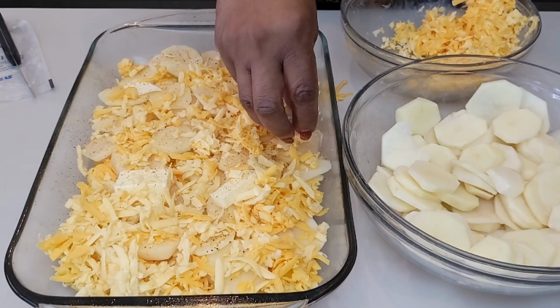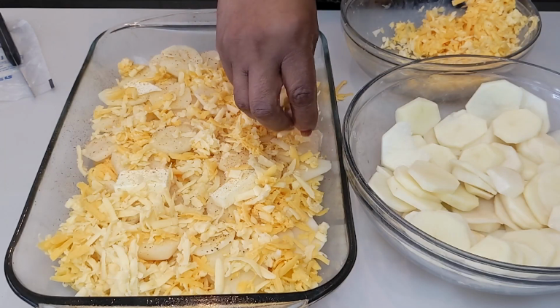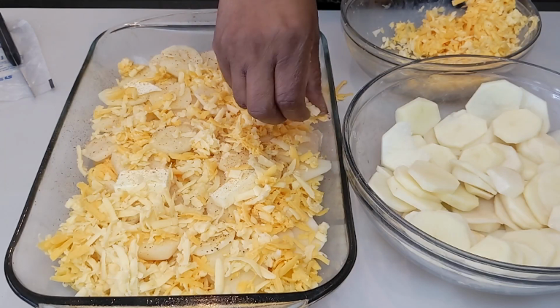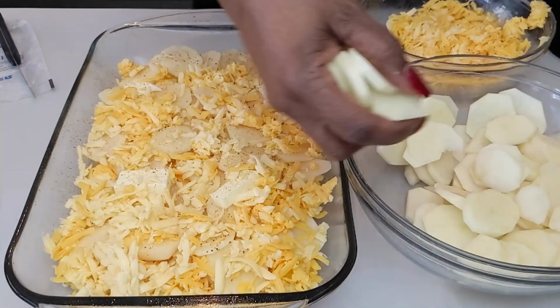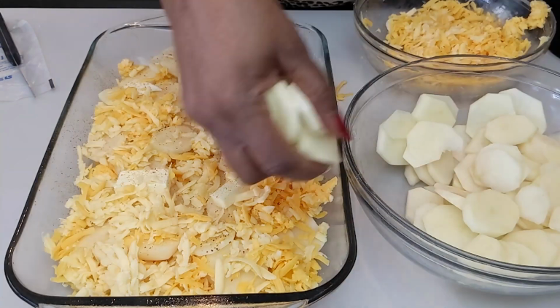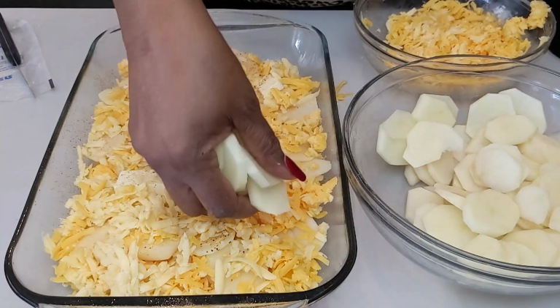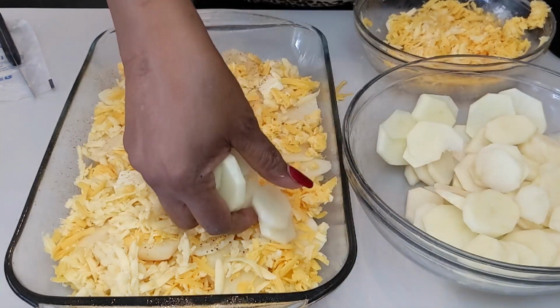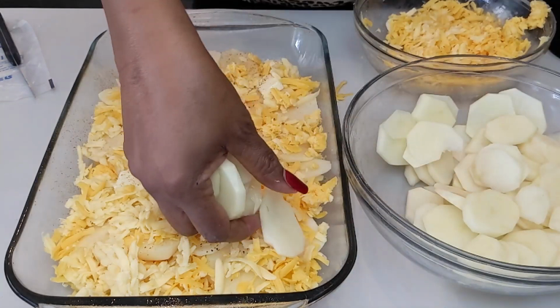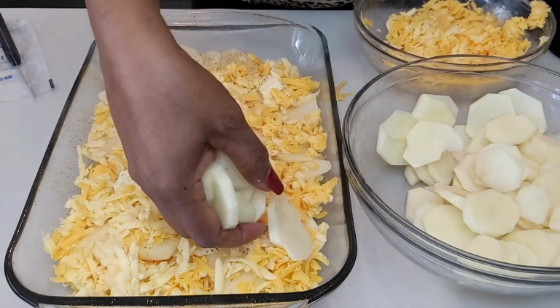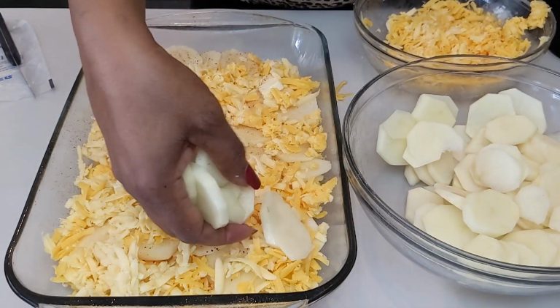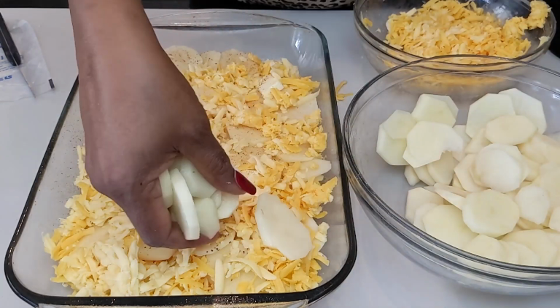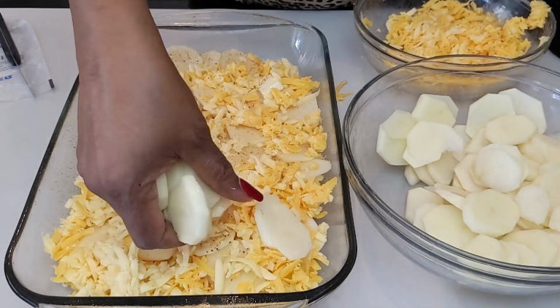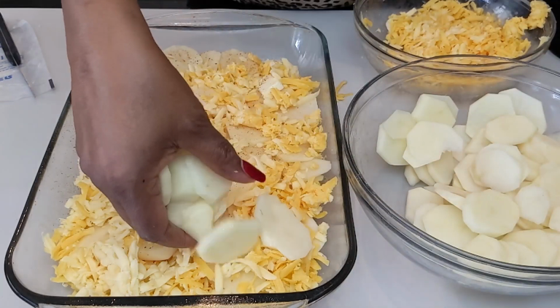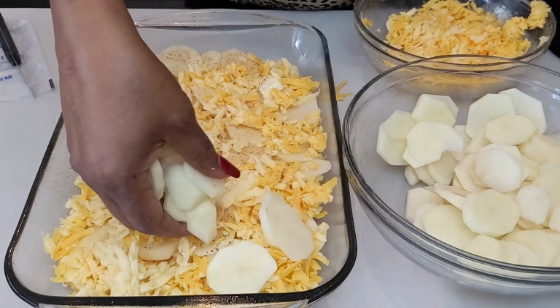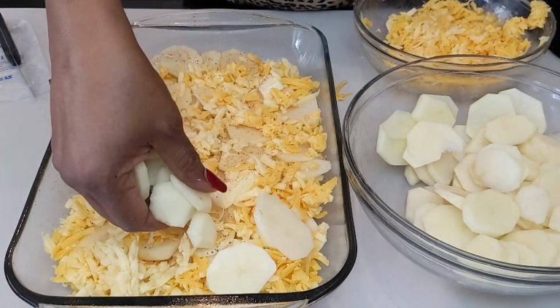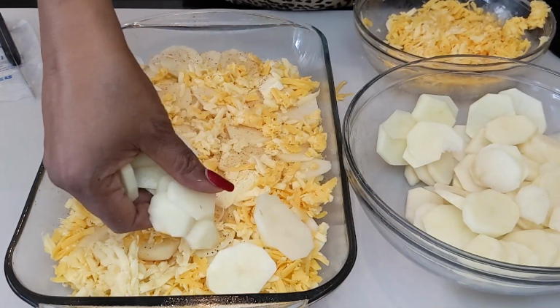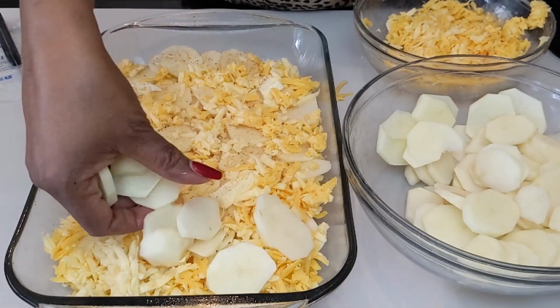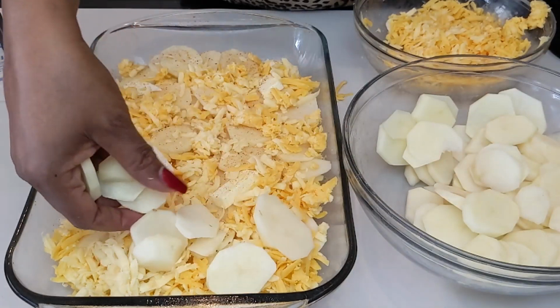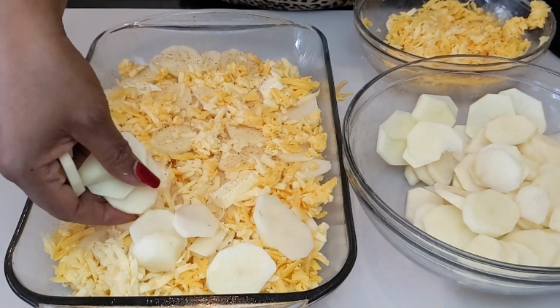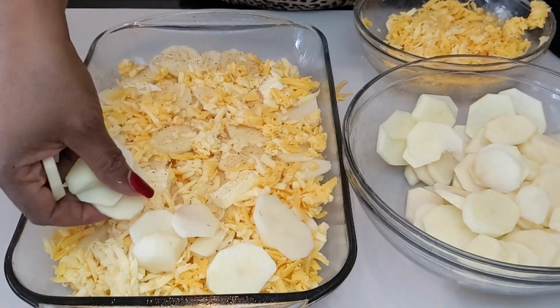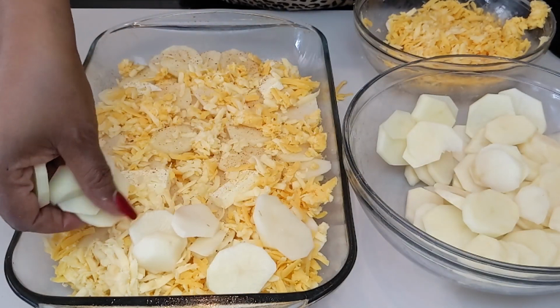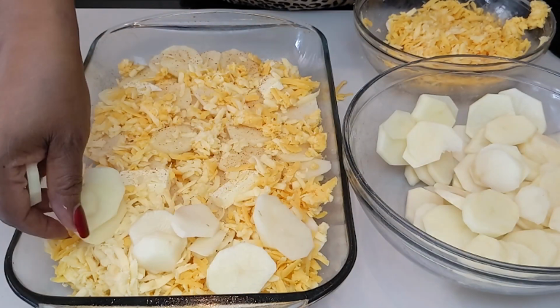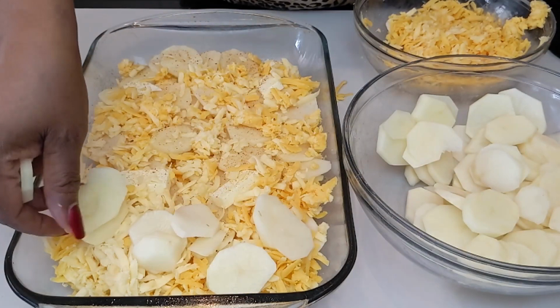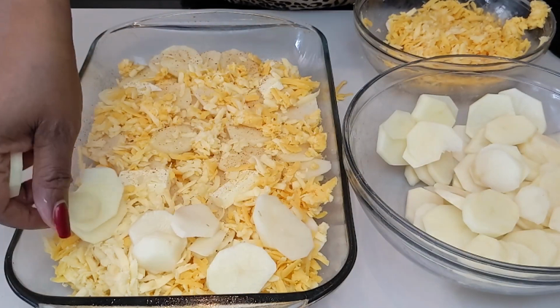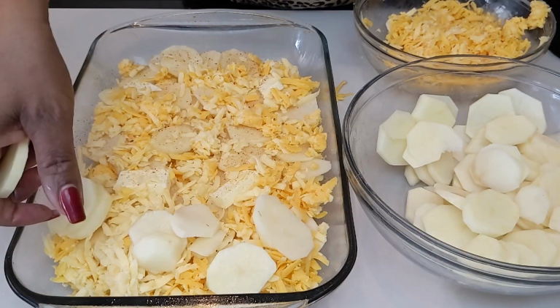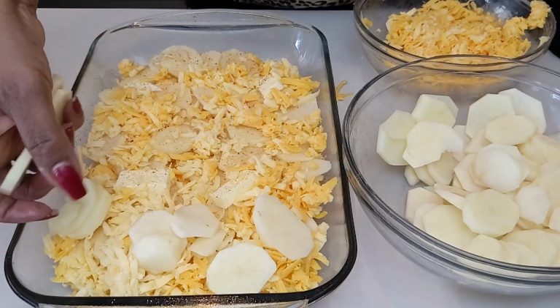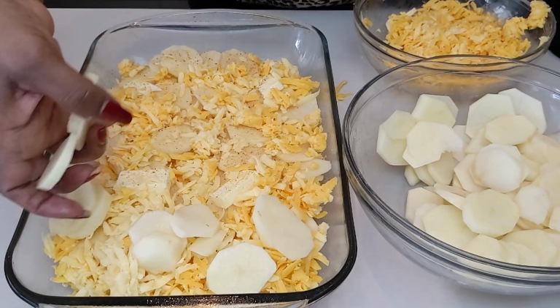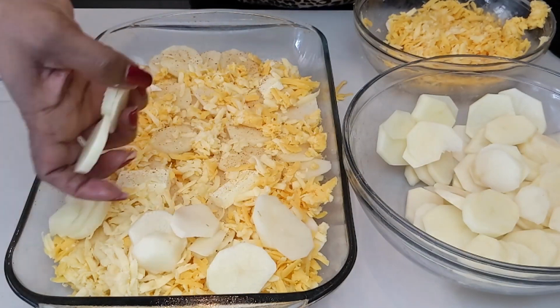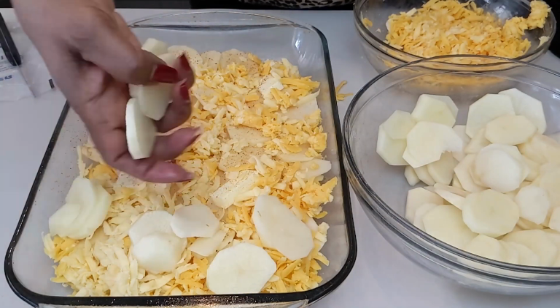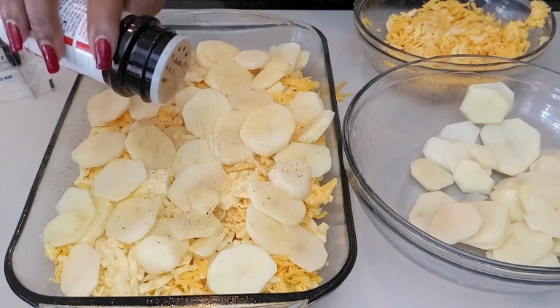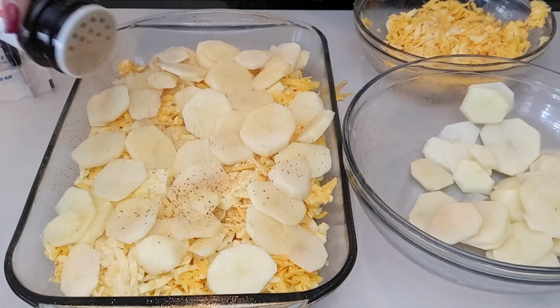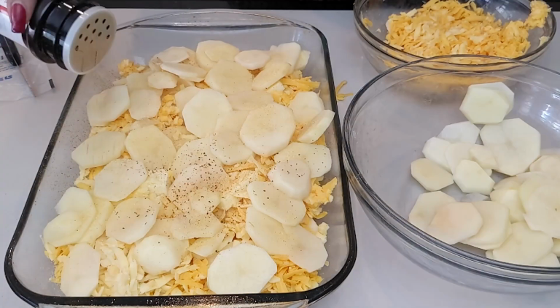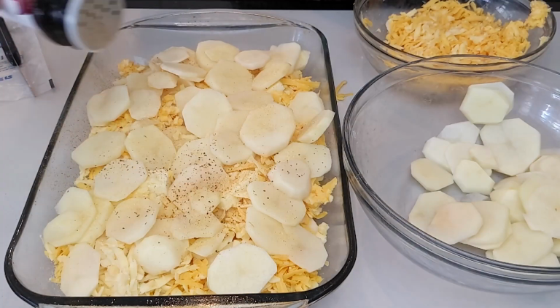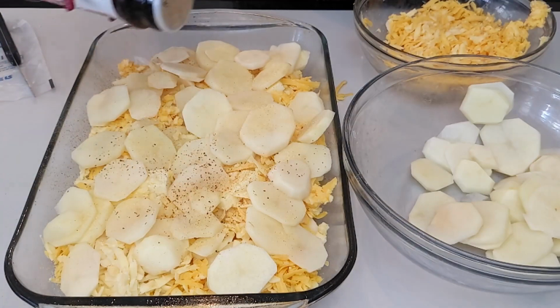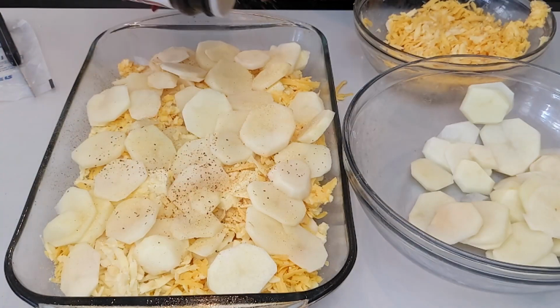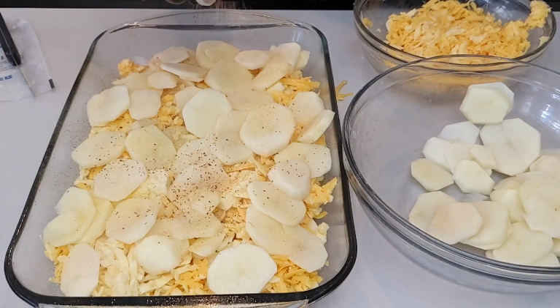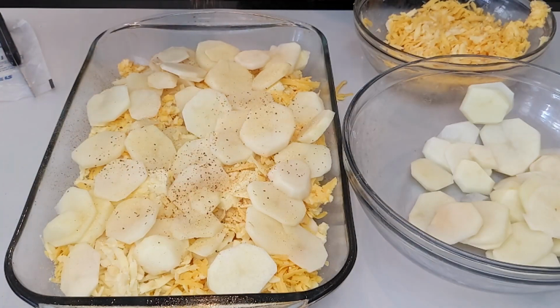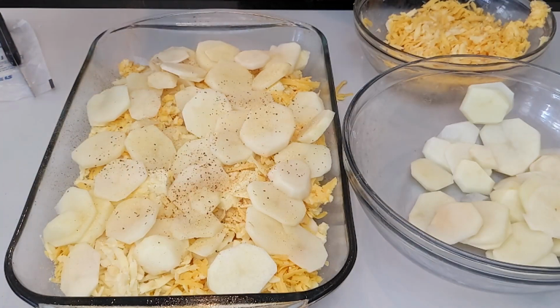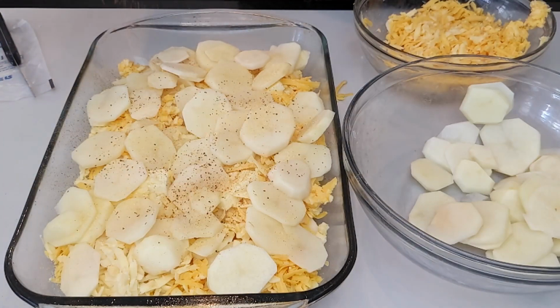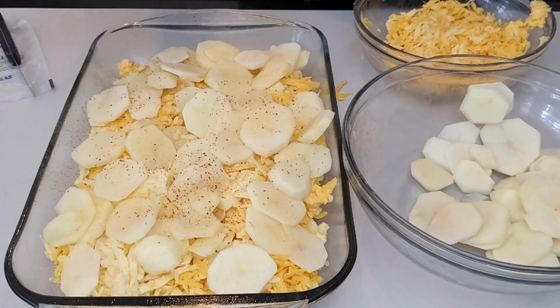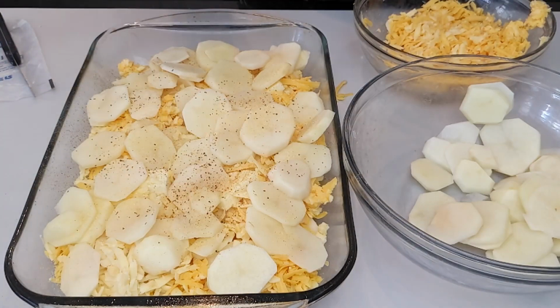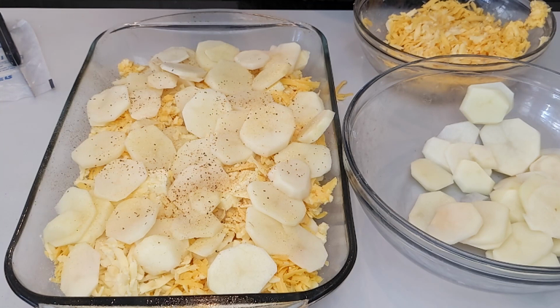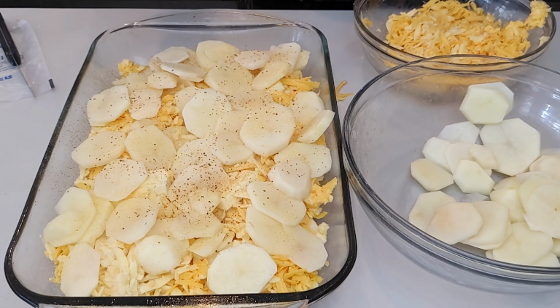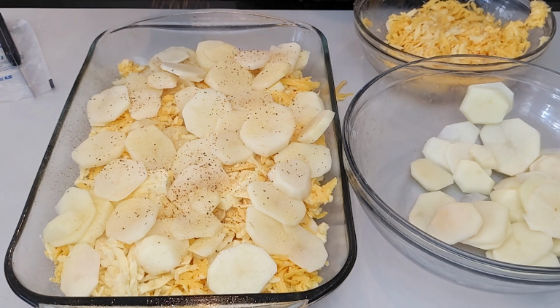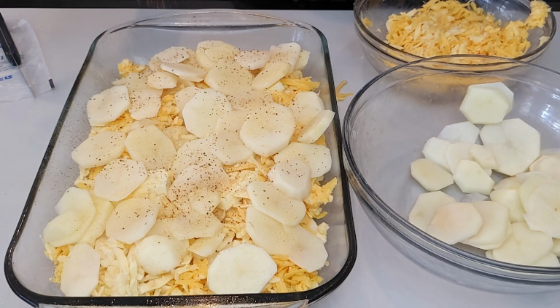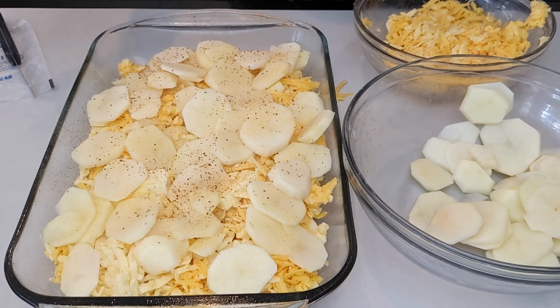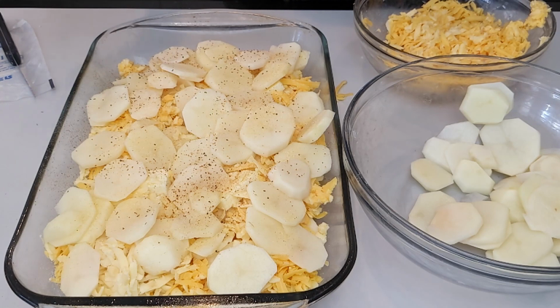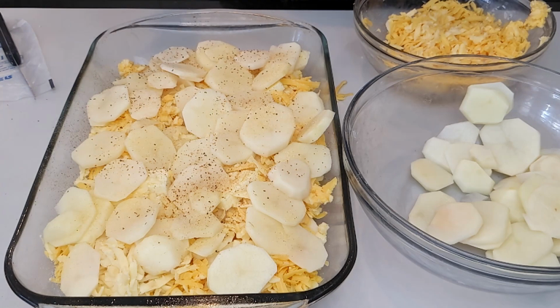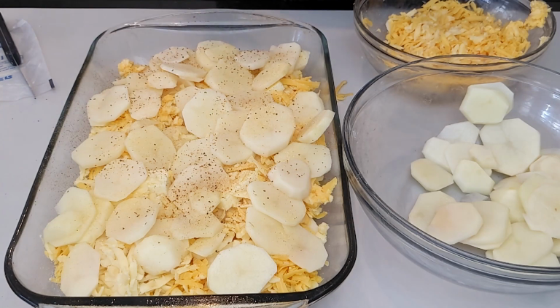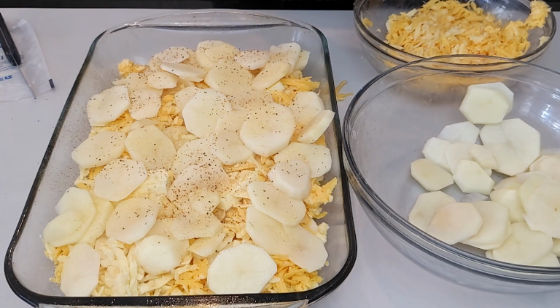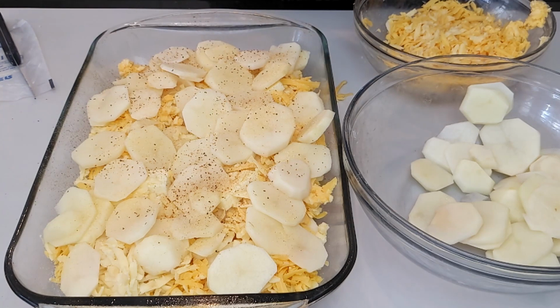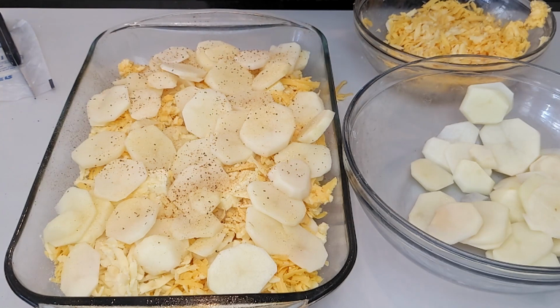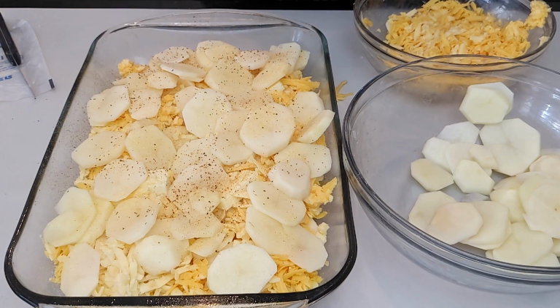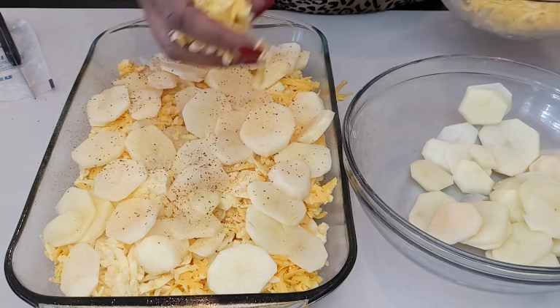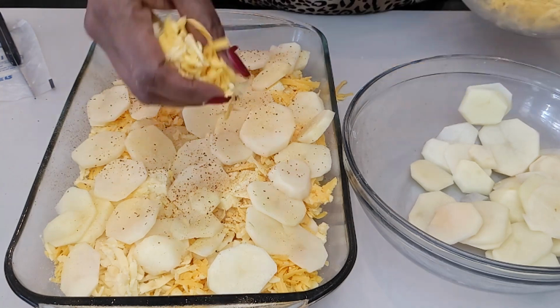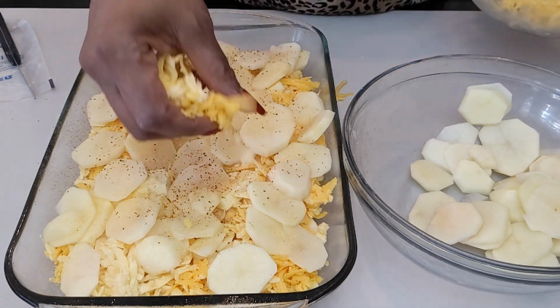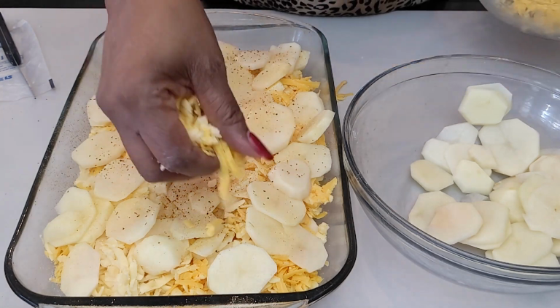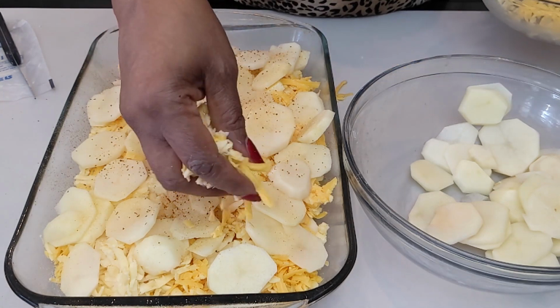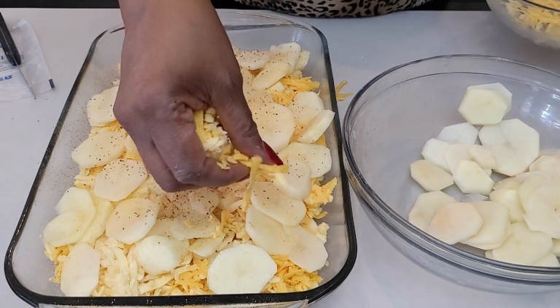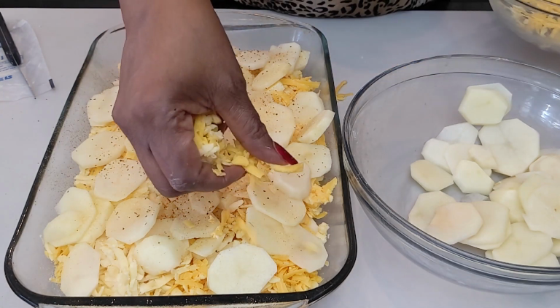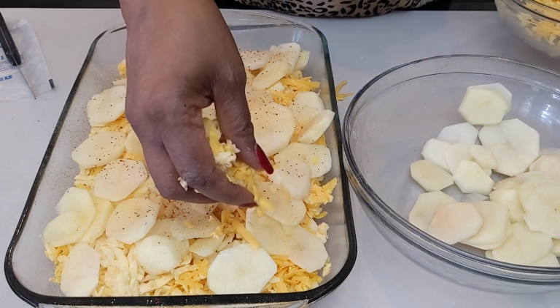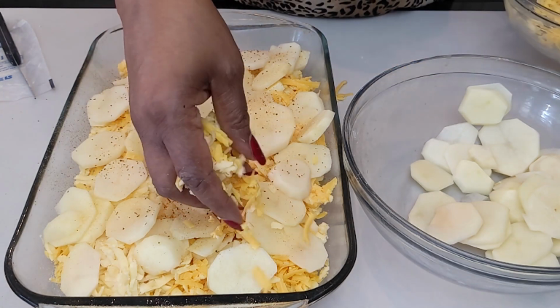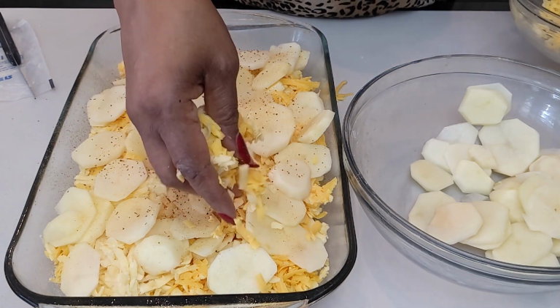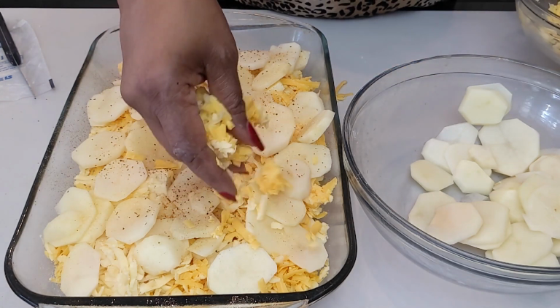This dish is easy. It's just about putting your layers in and adding the seasoning as much as you like.